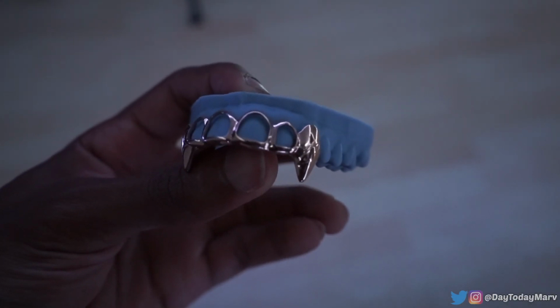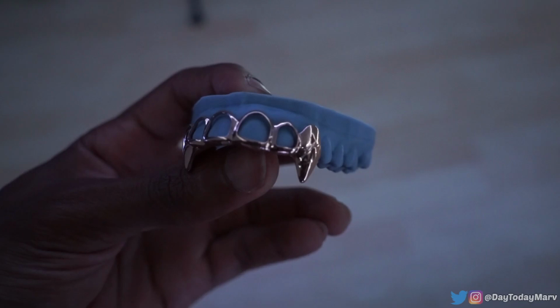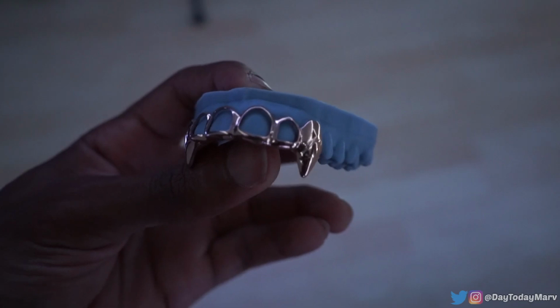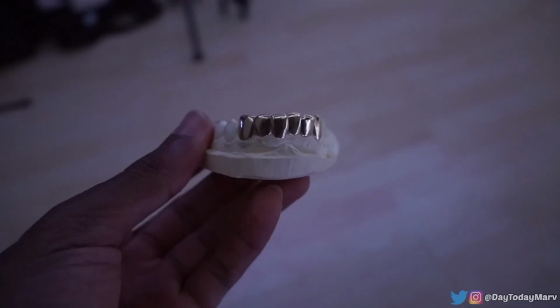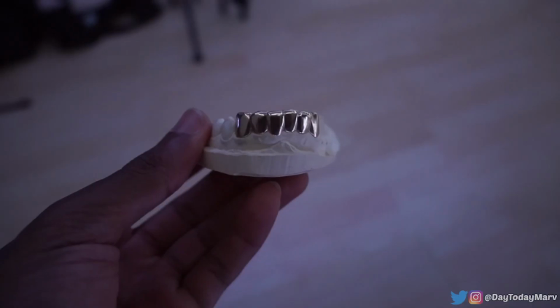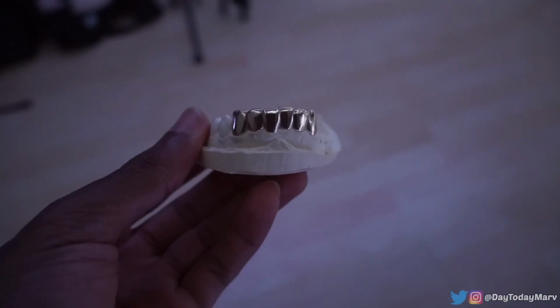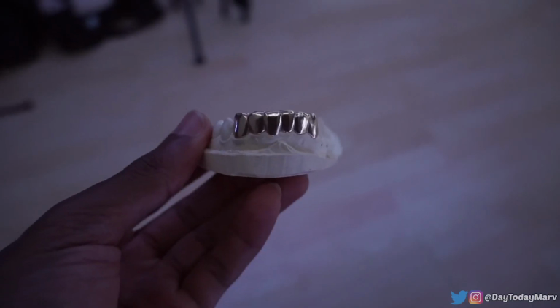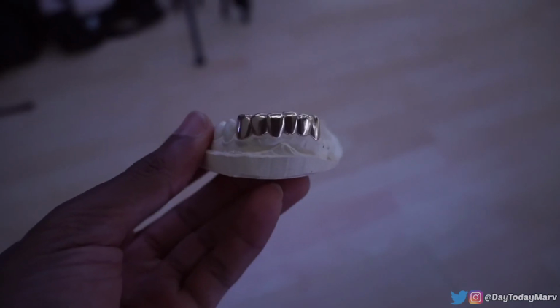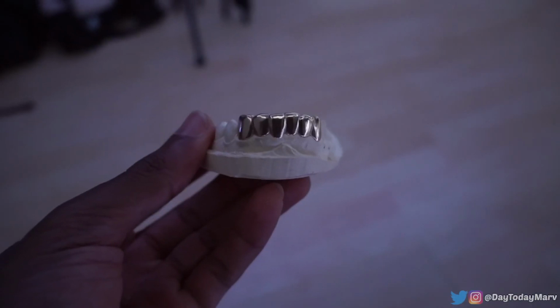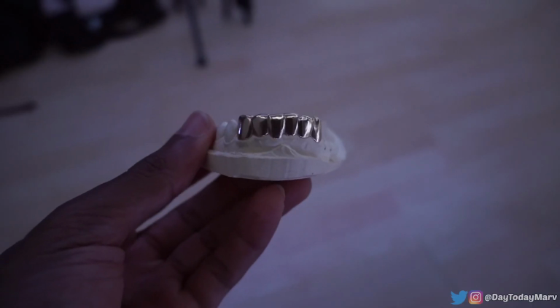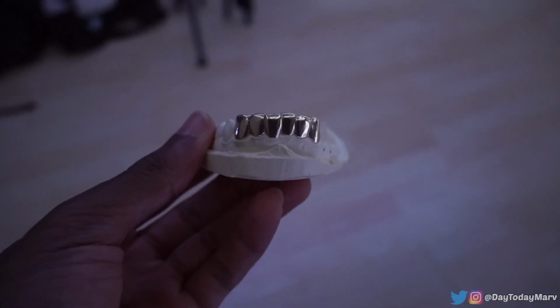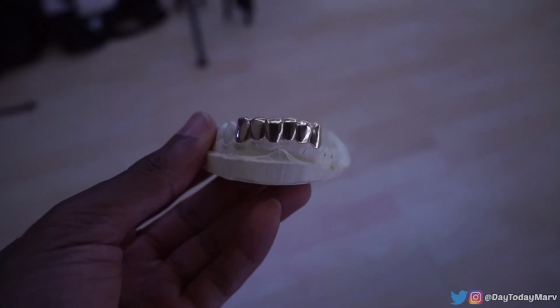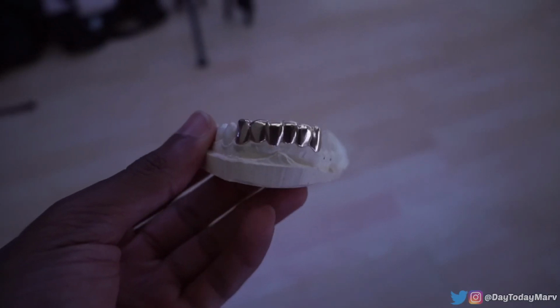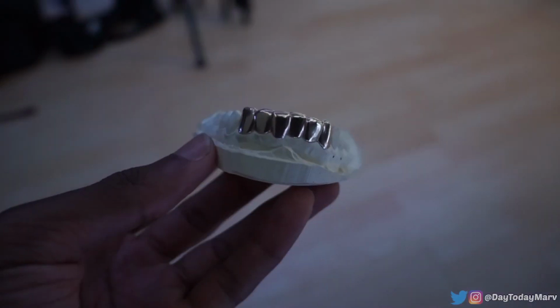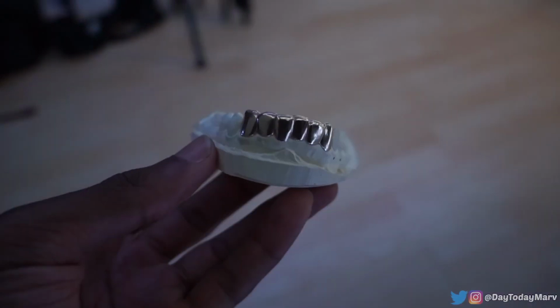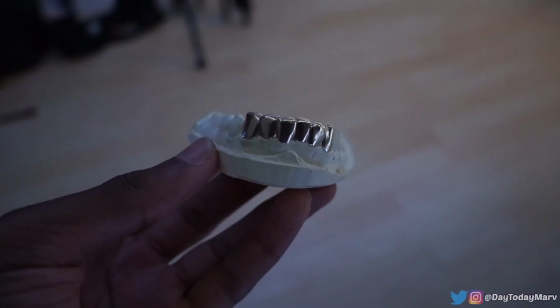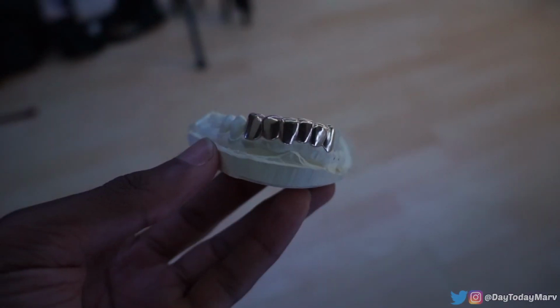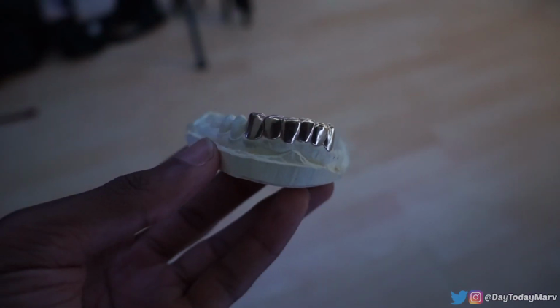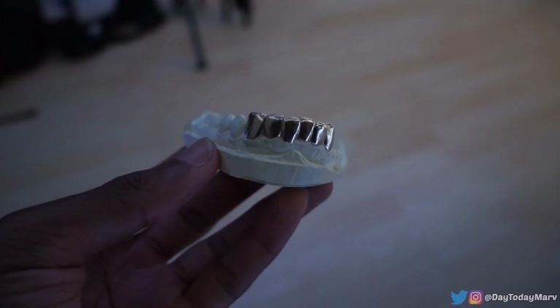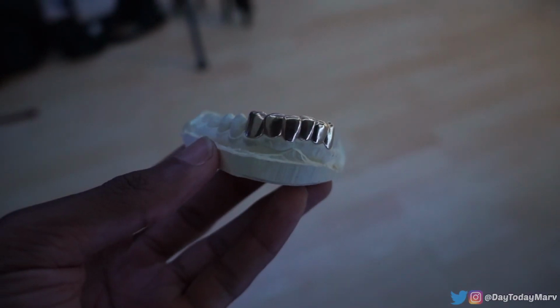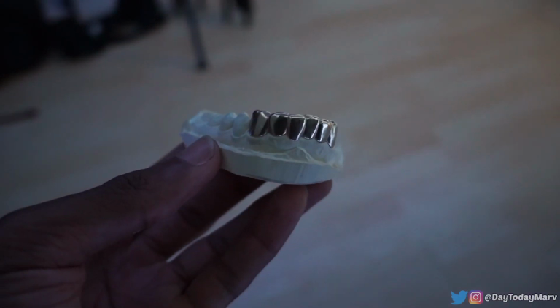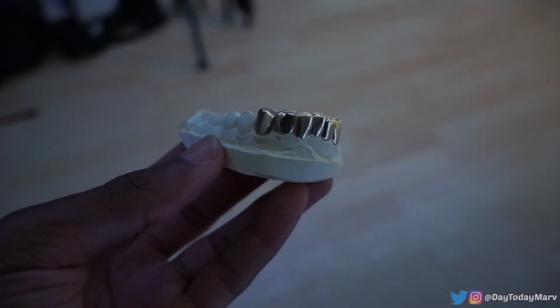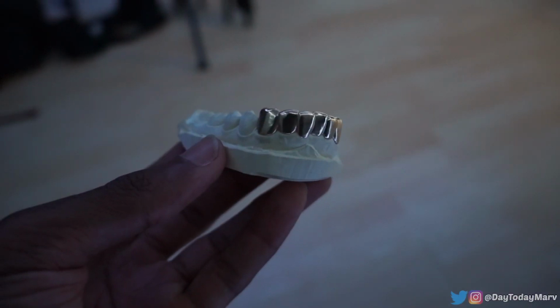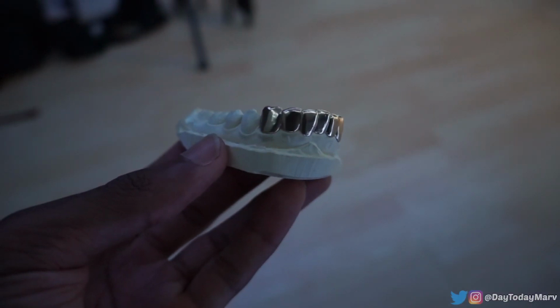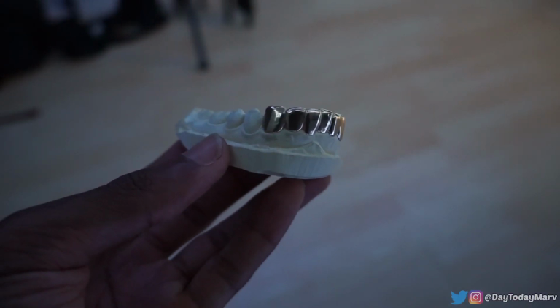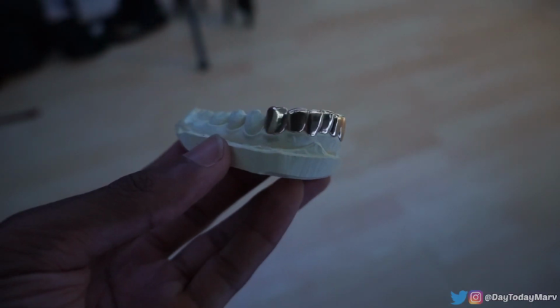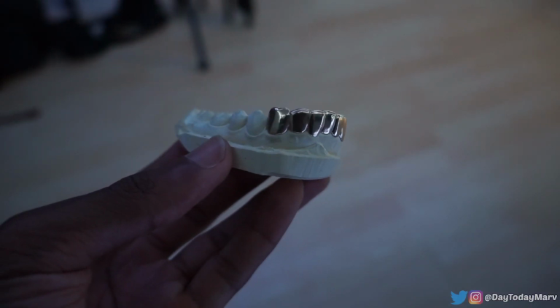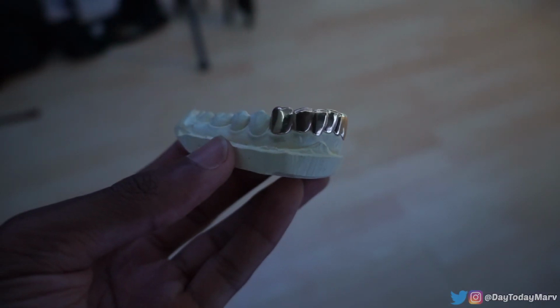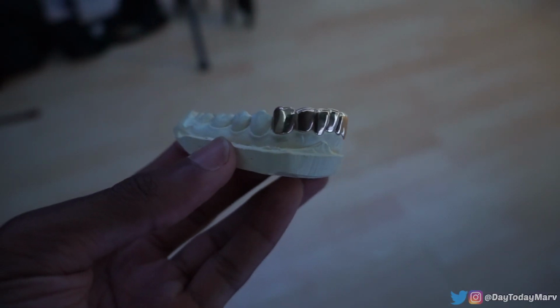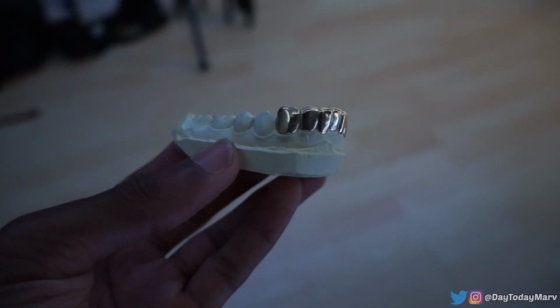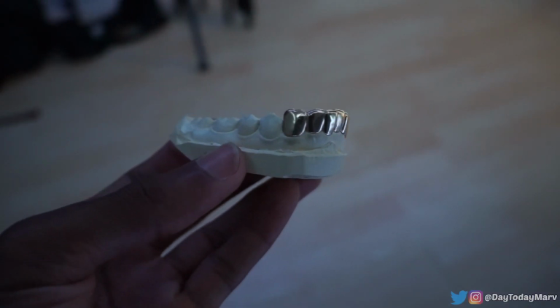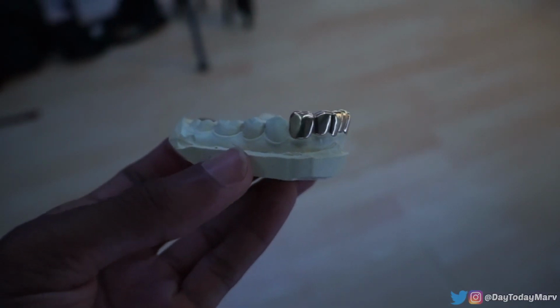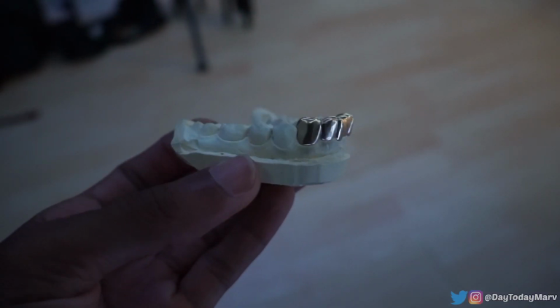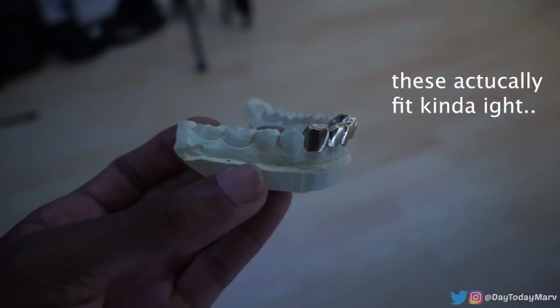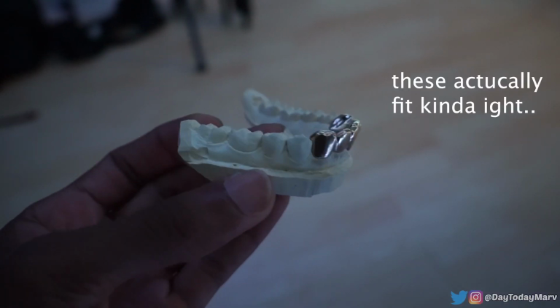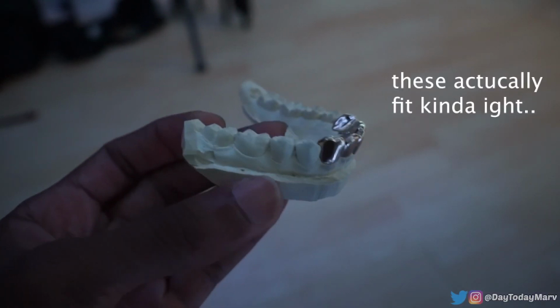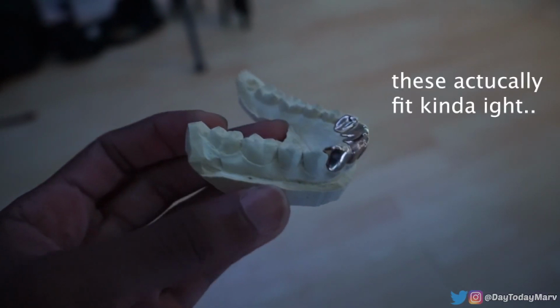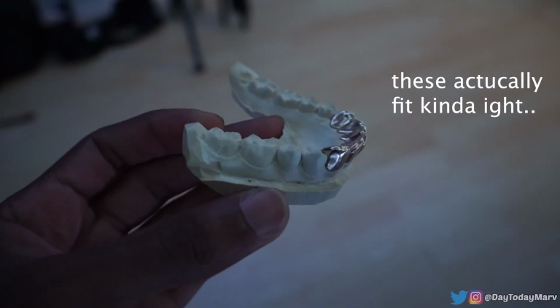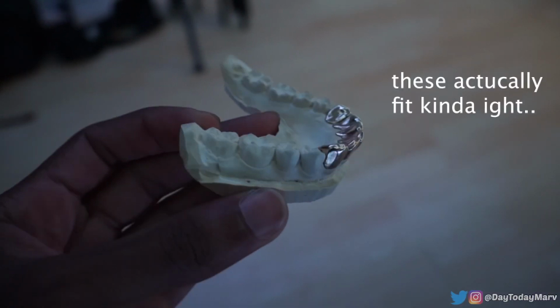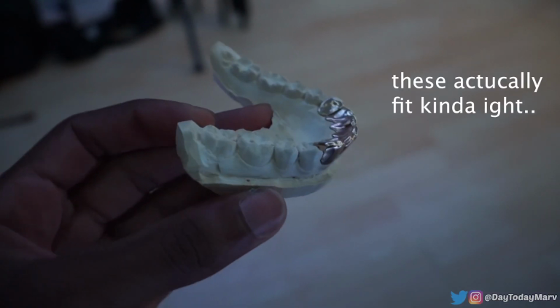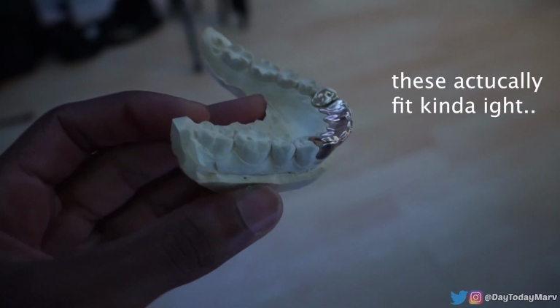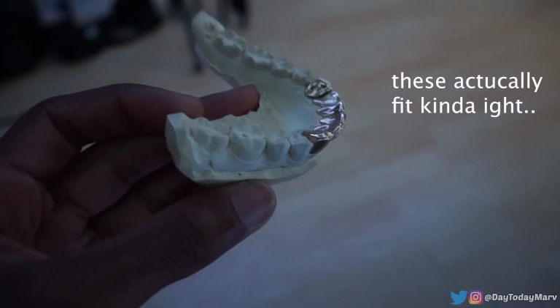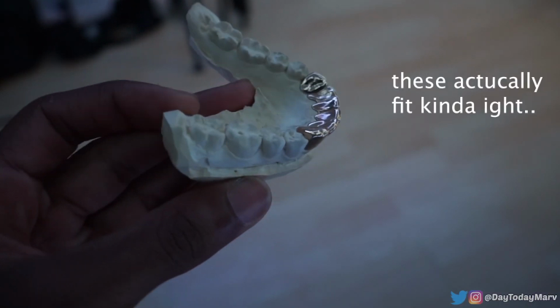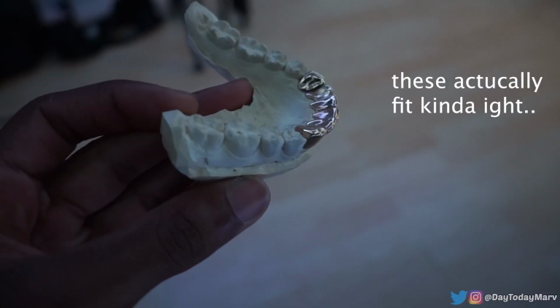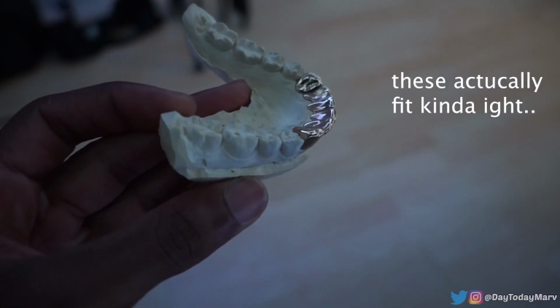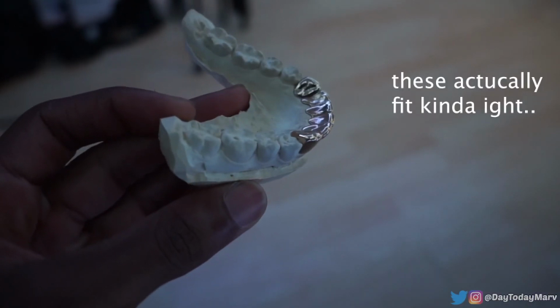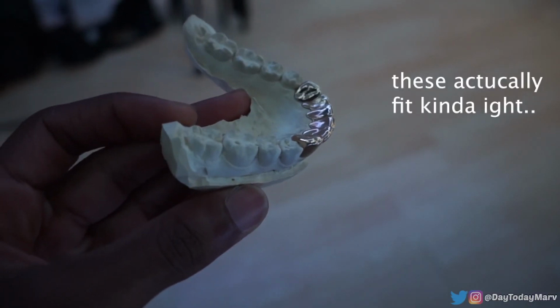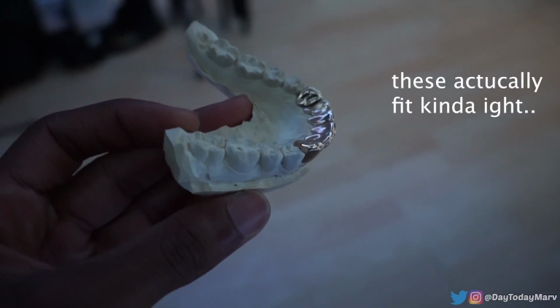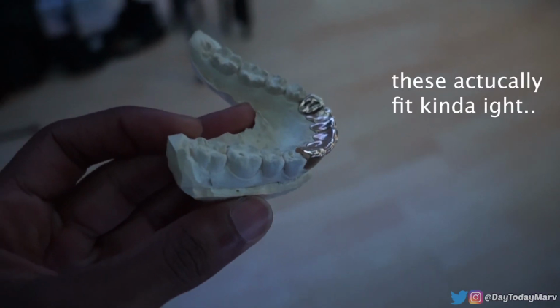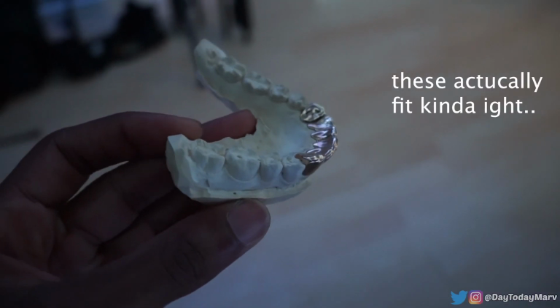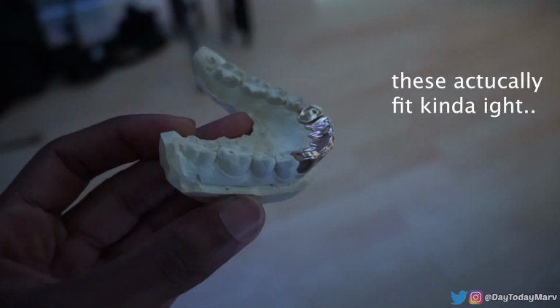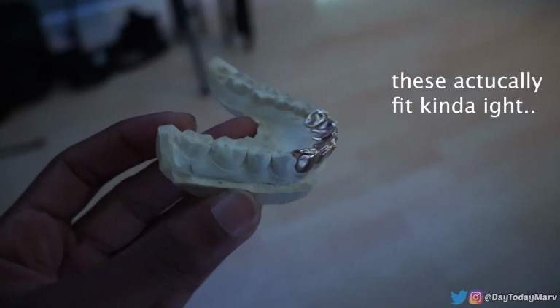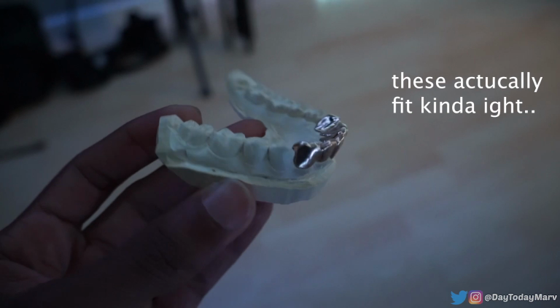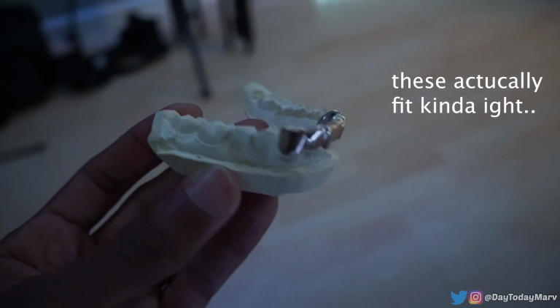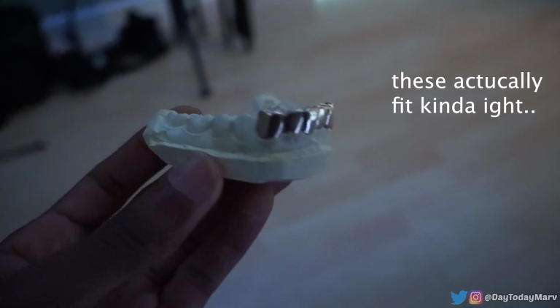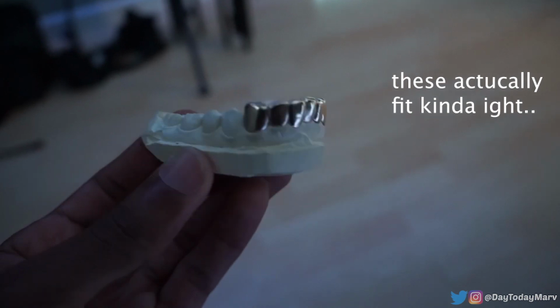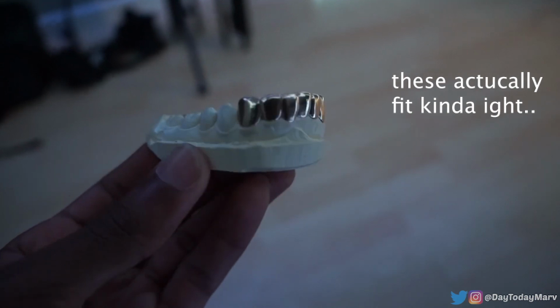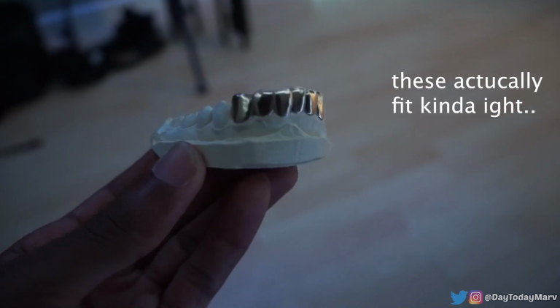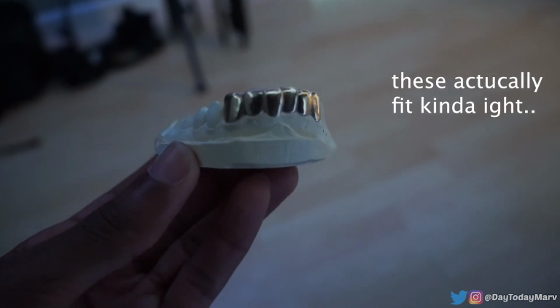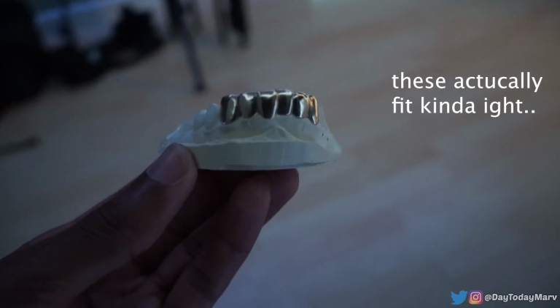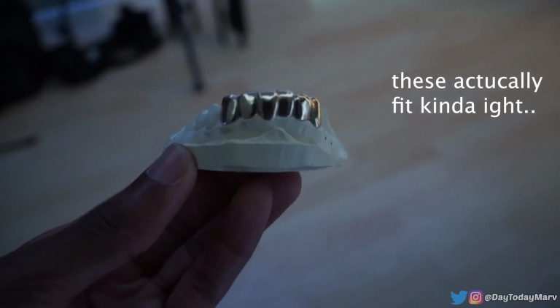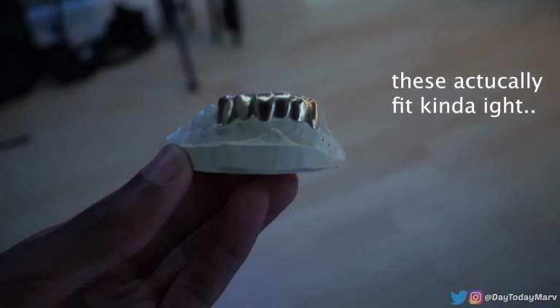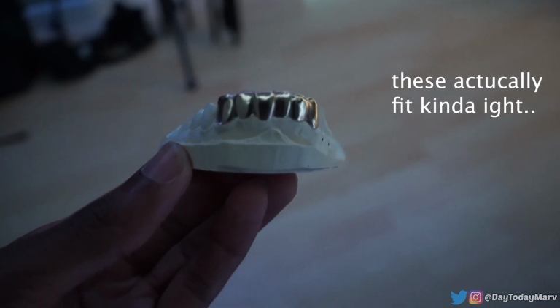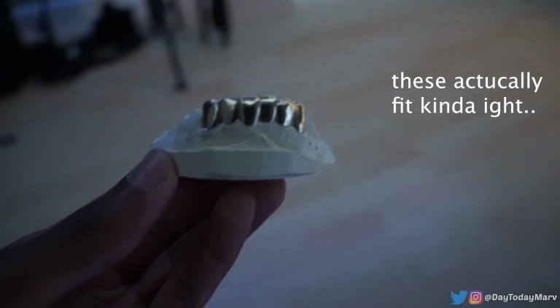I can make them, but they don't really fit the teeth. What's the point of having grills if you can't really have them on your teeth? So it kind of sucks.